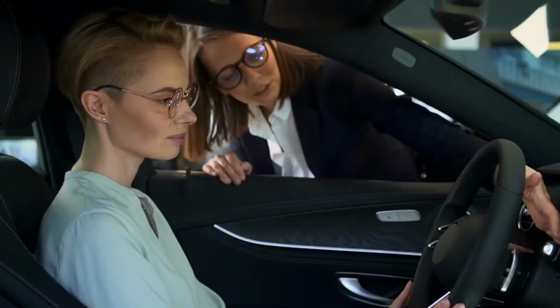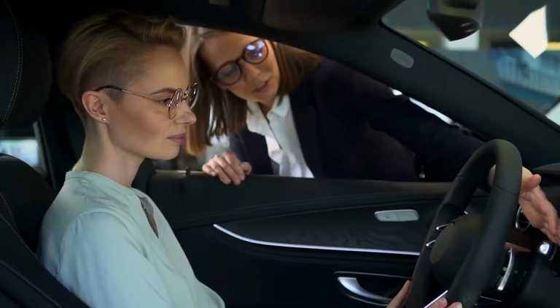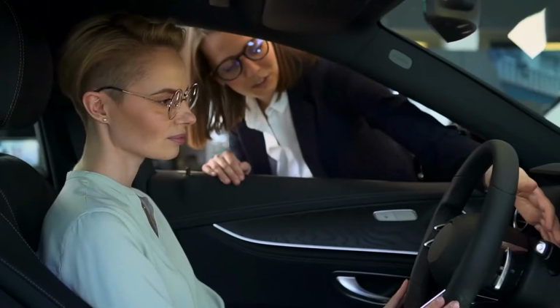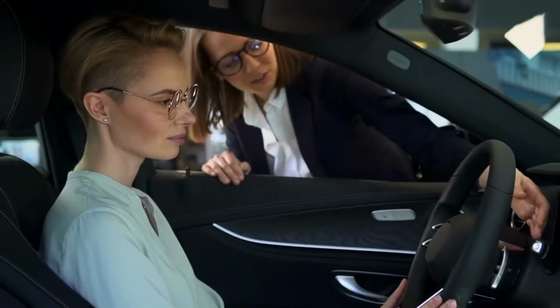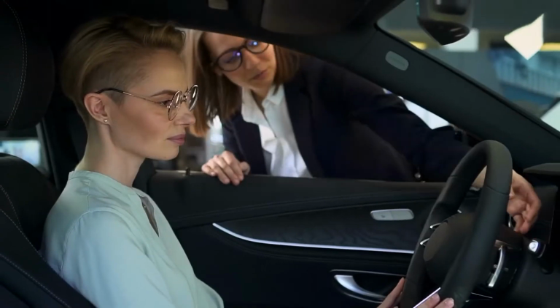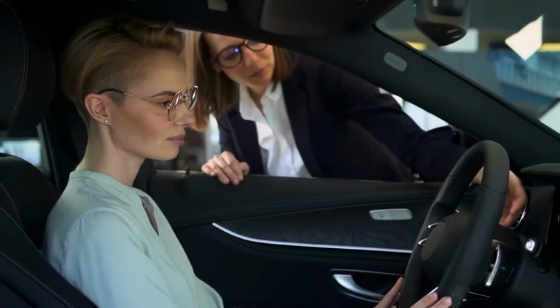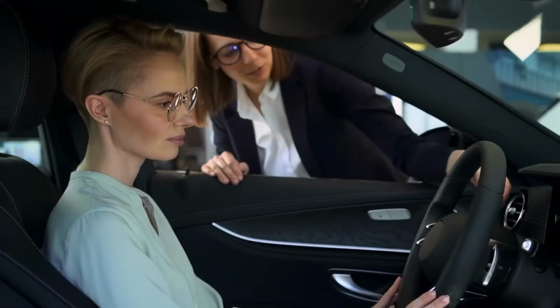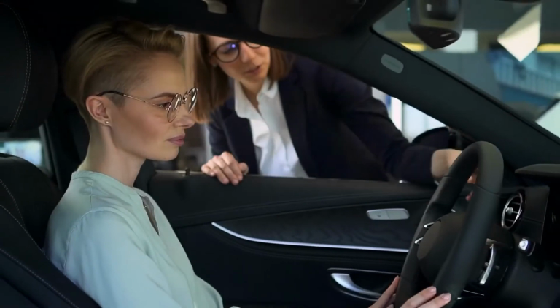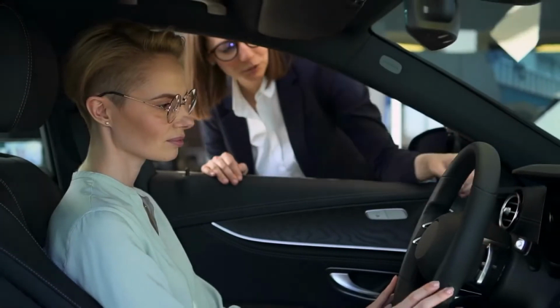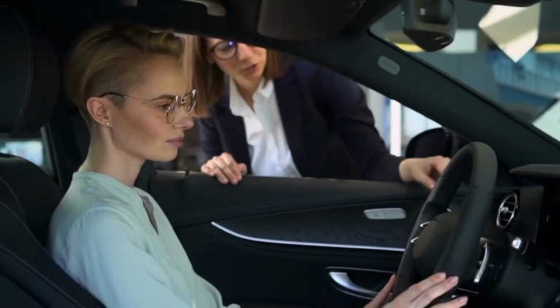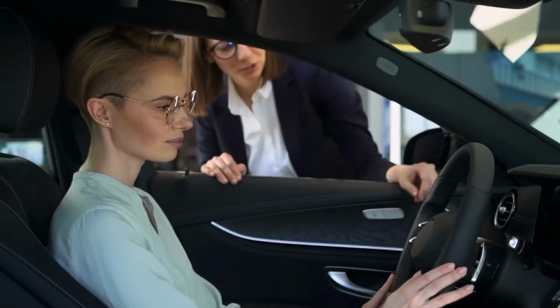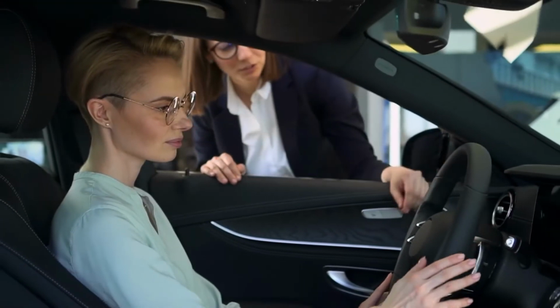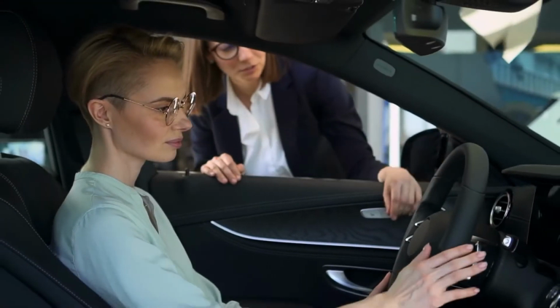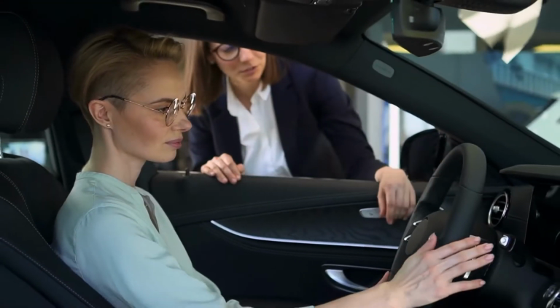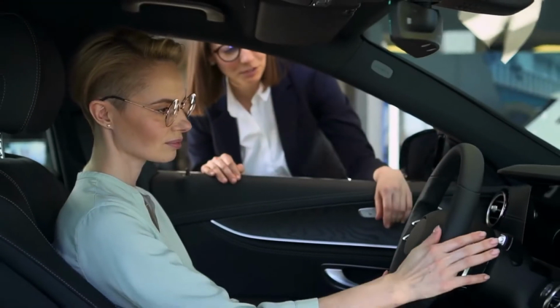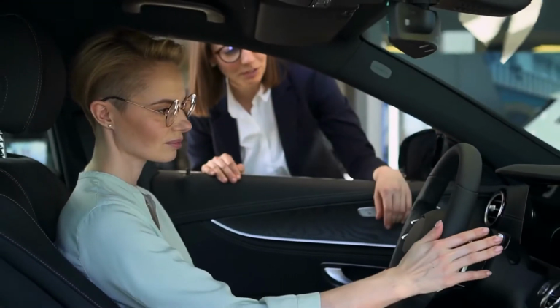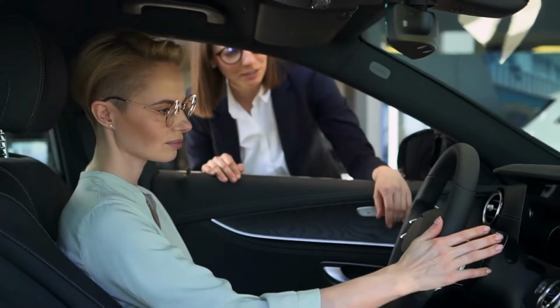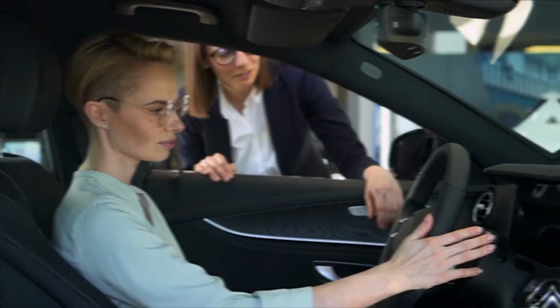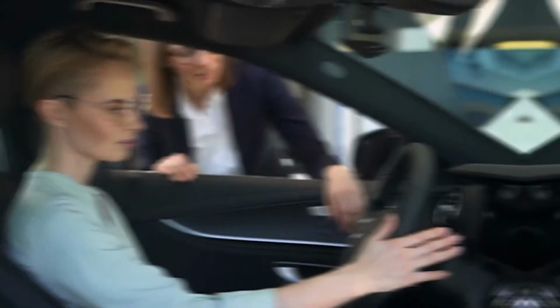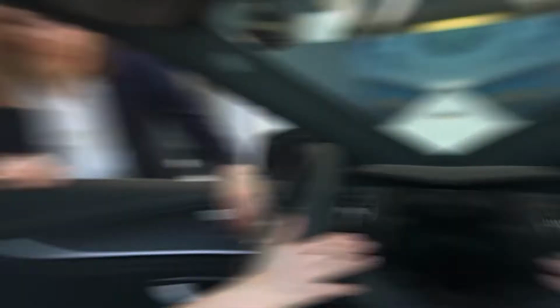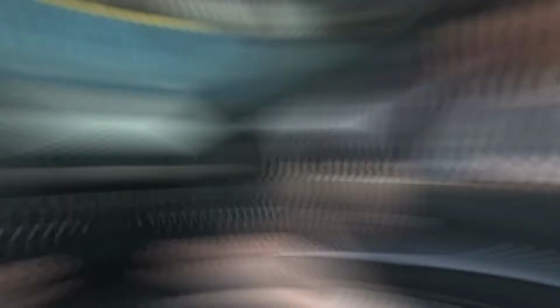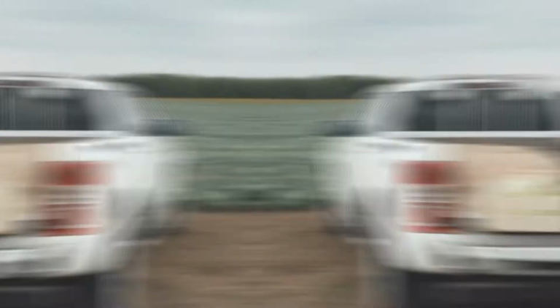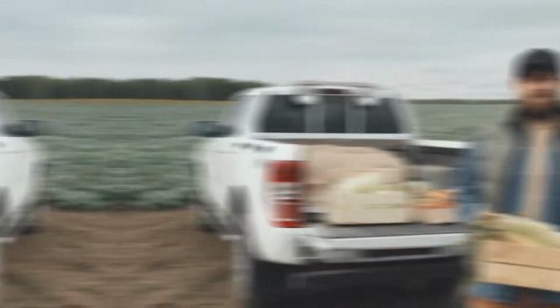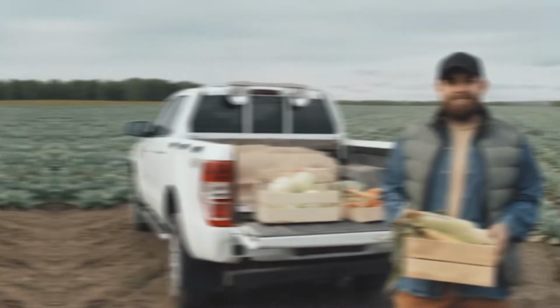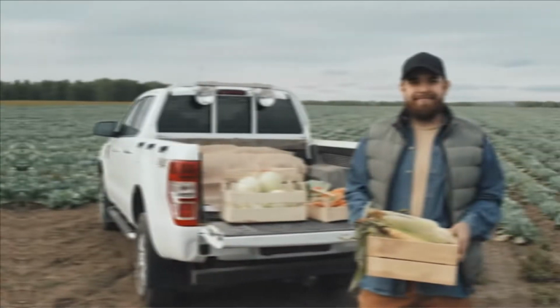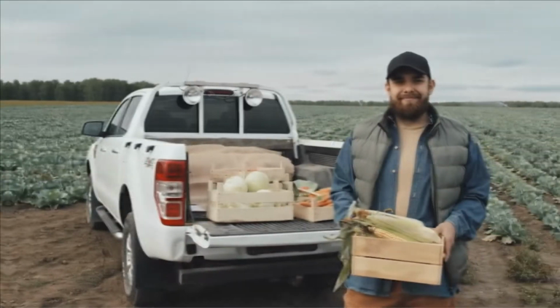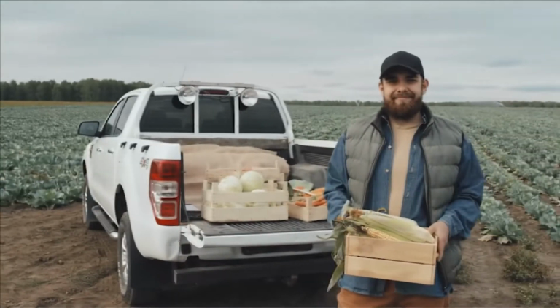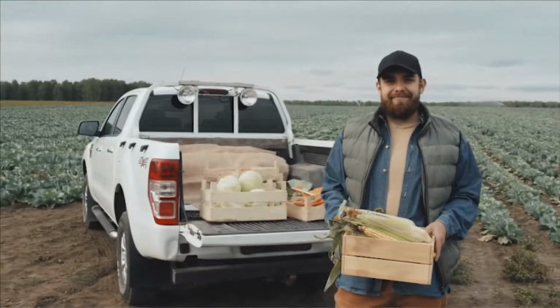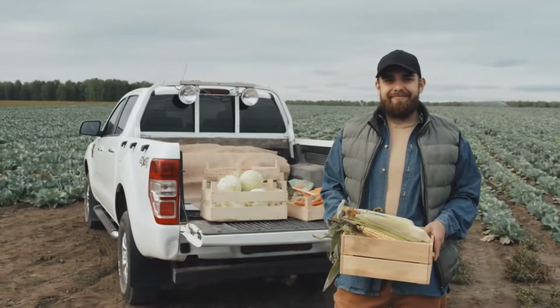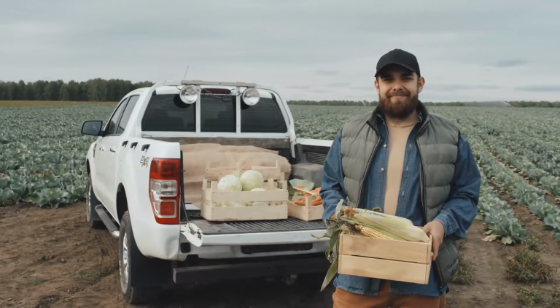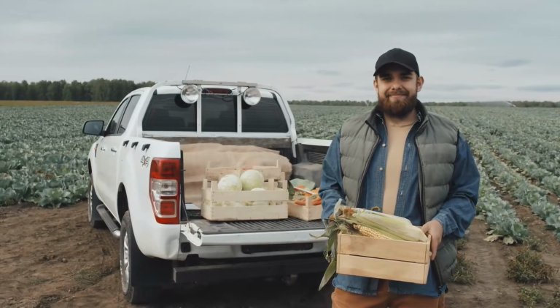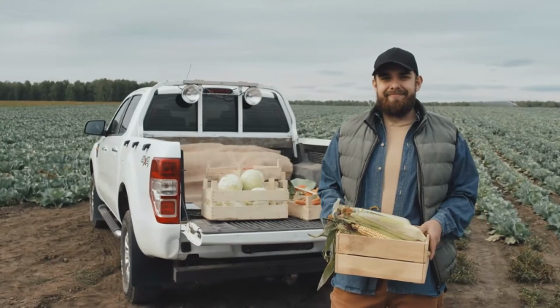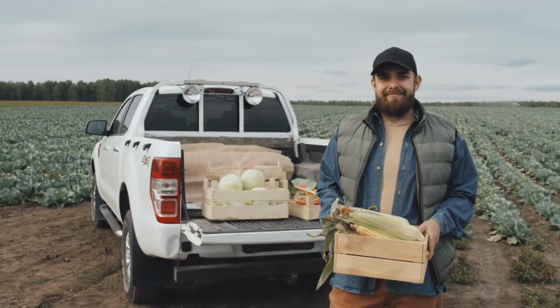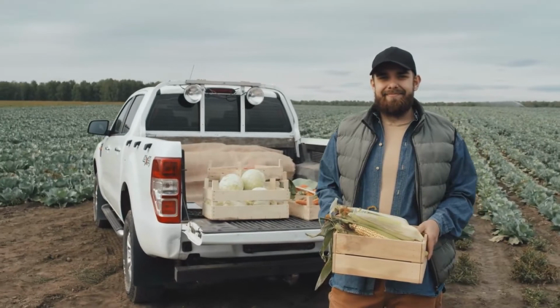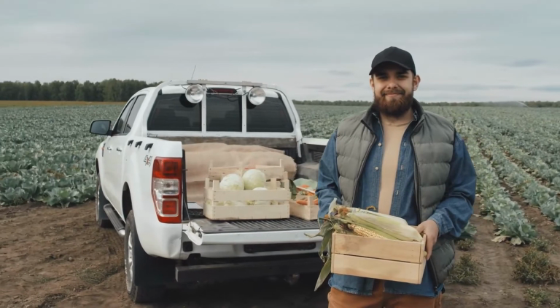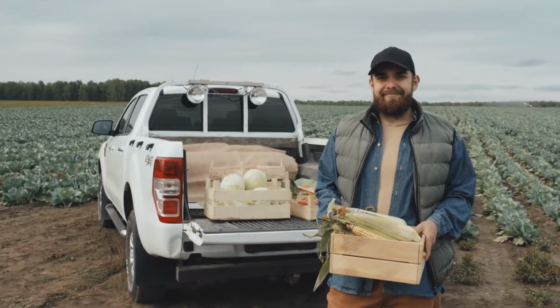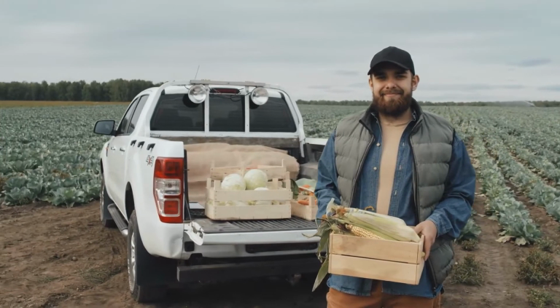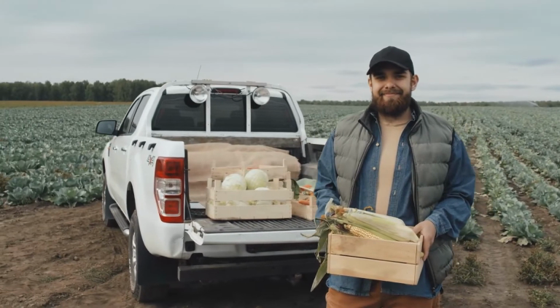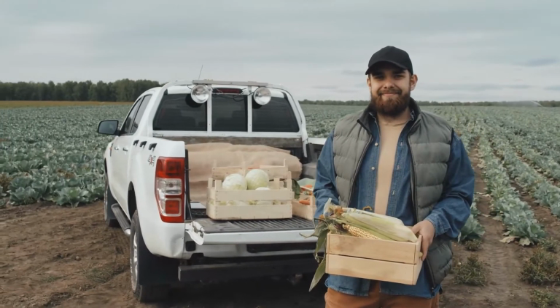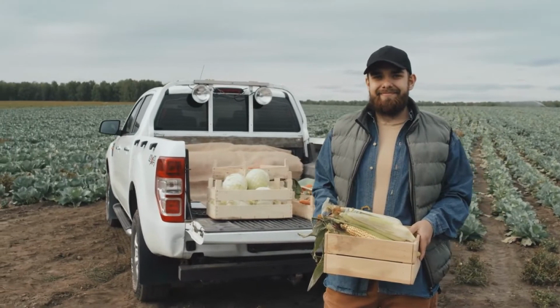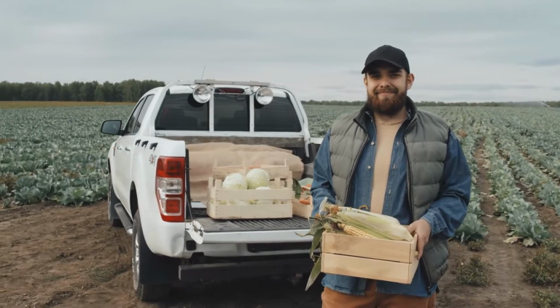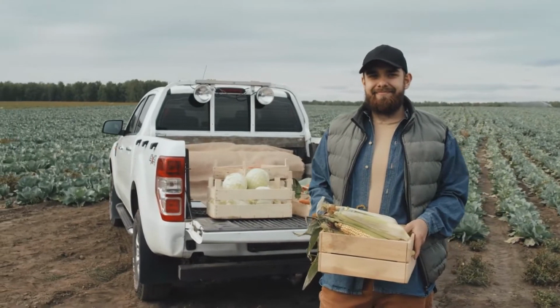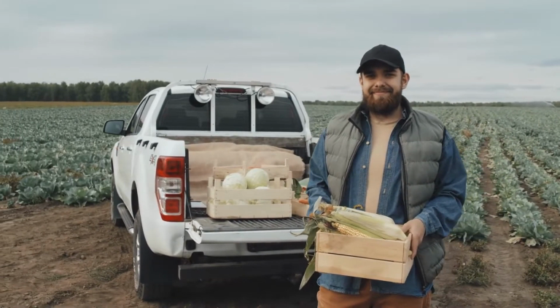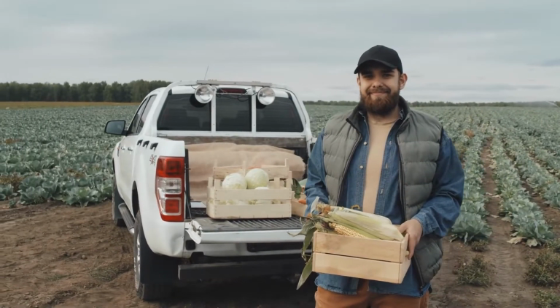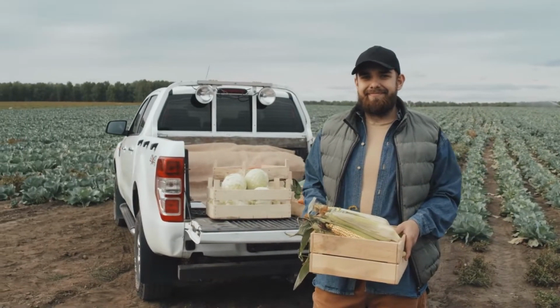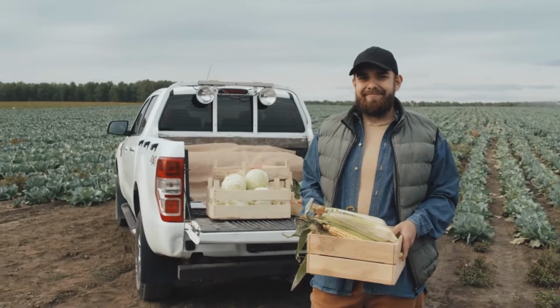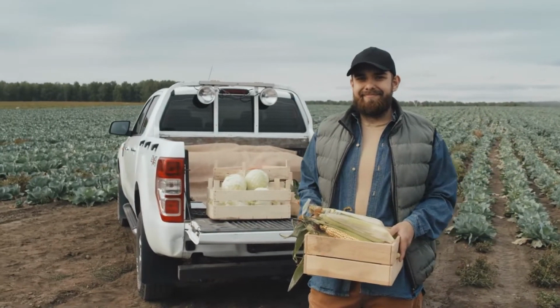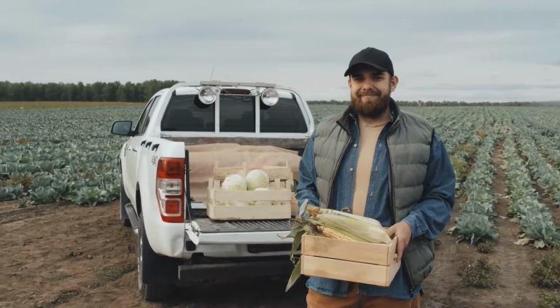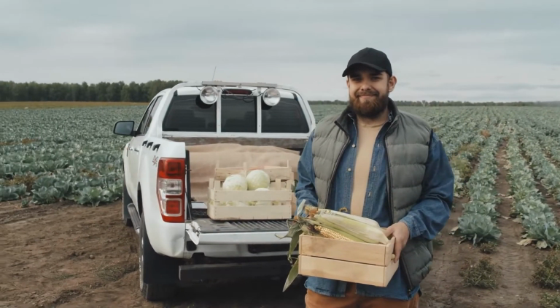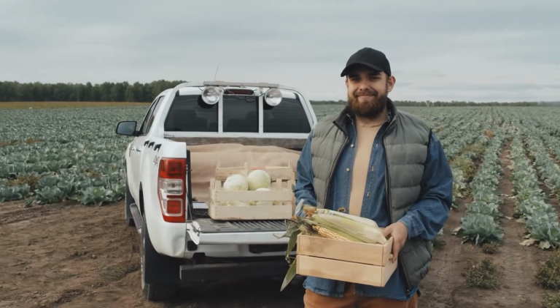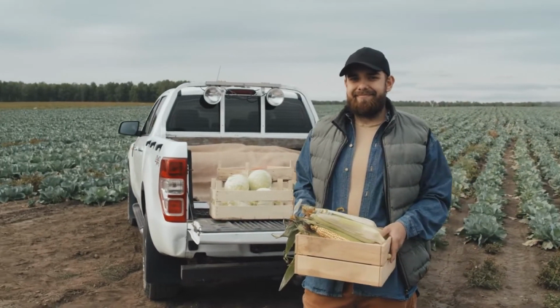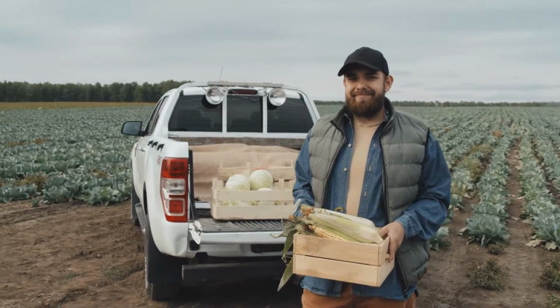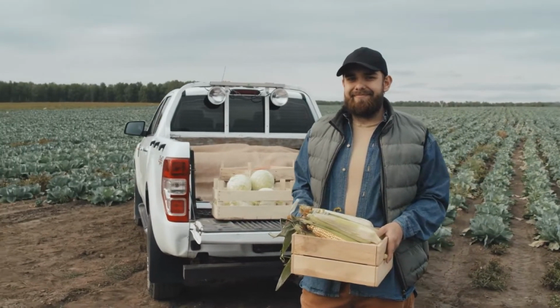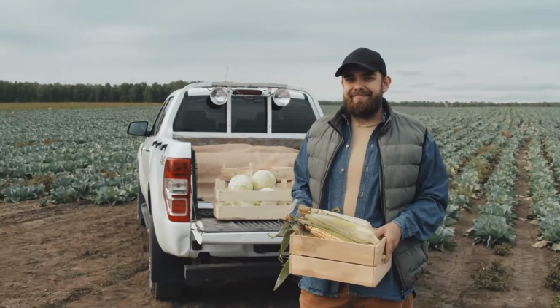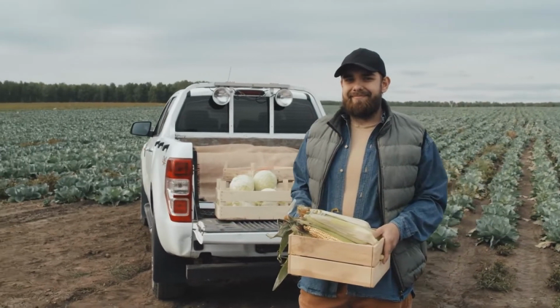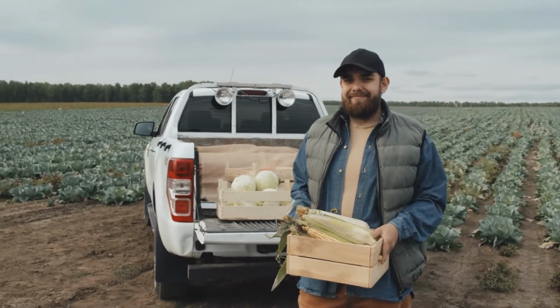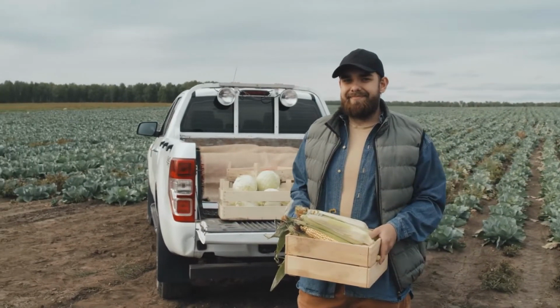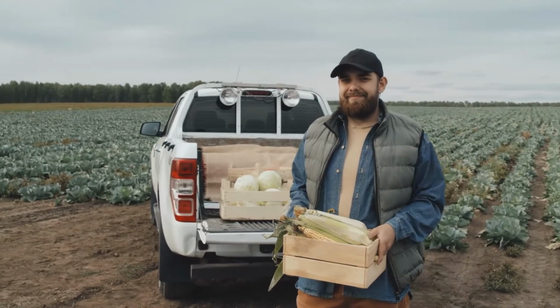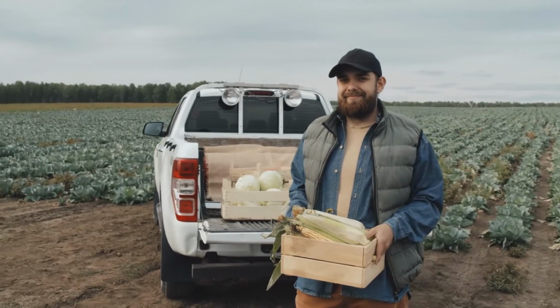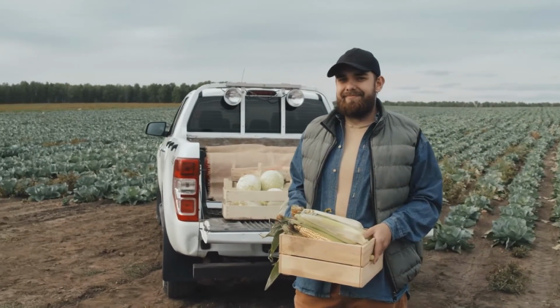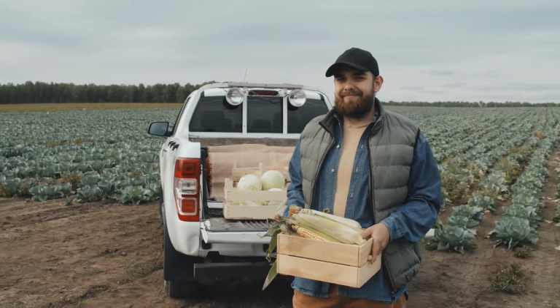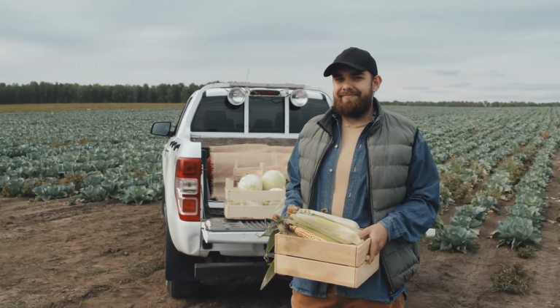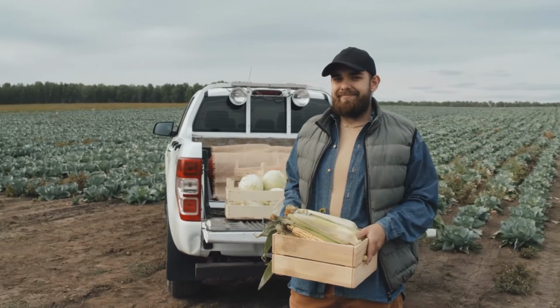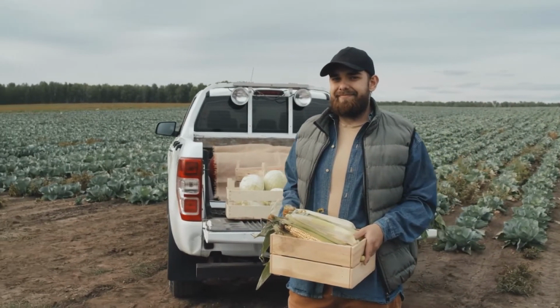A premium price usually means better quality, although that doesn't indicate that all cheap vehicles are terrible. So without any further ado, let's get into it.